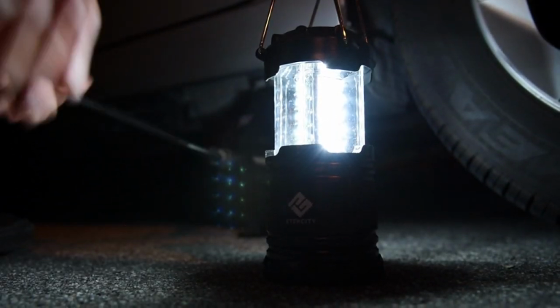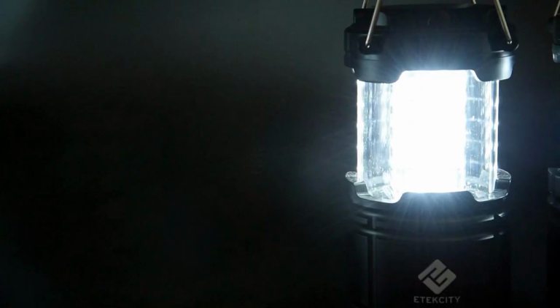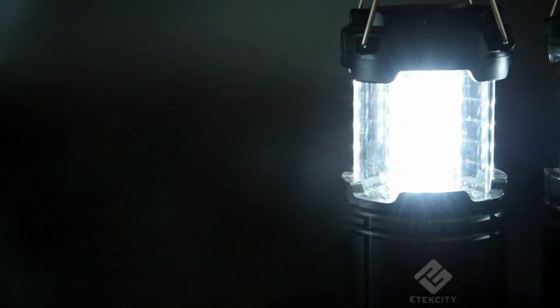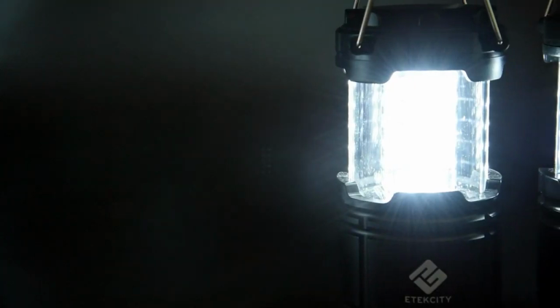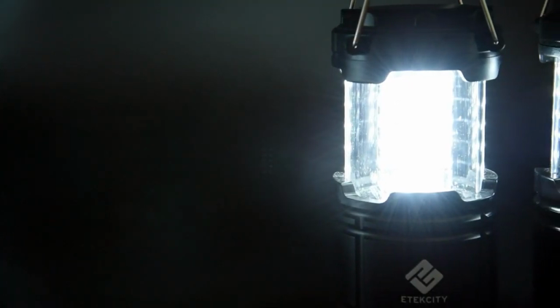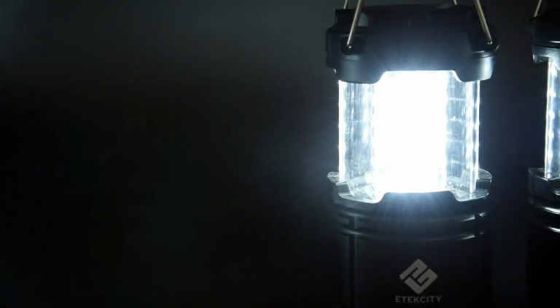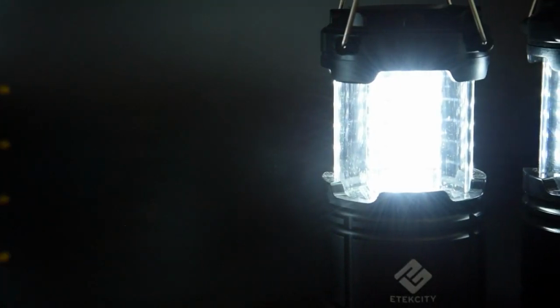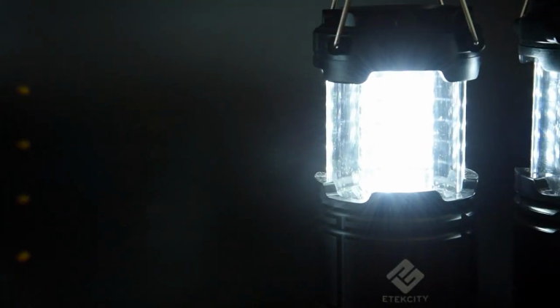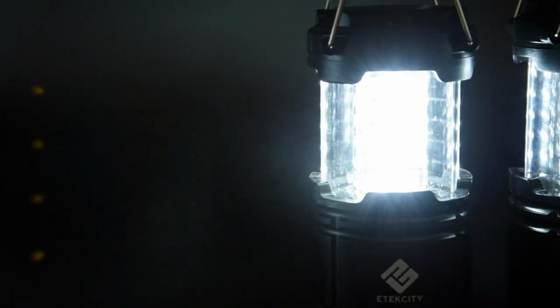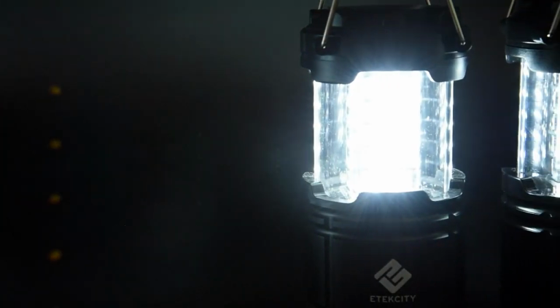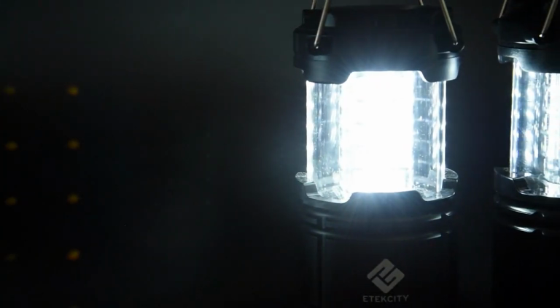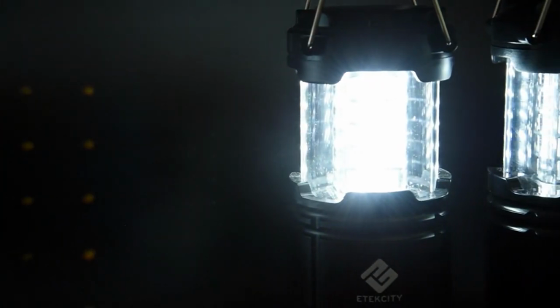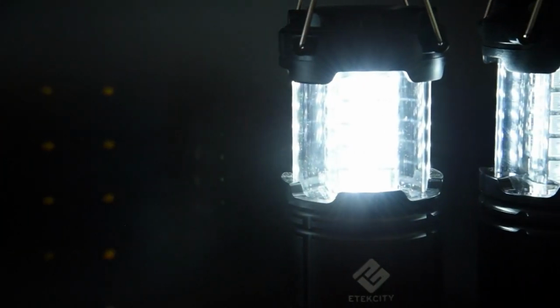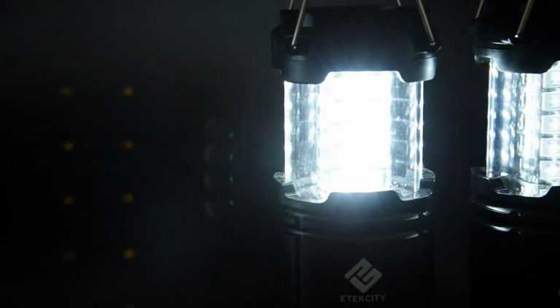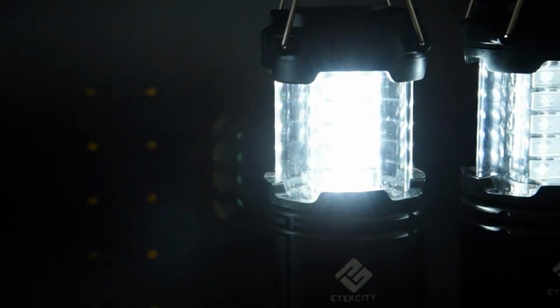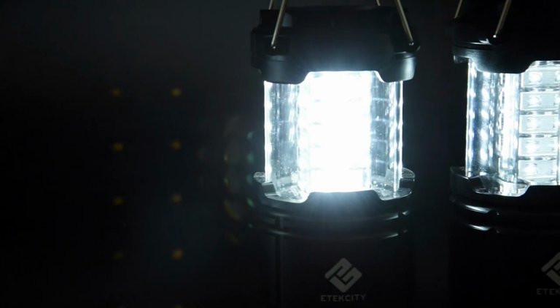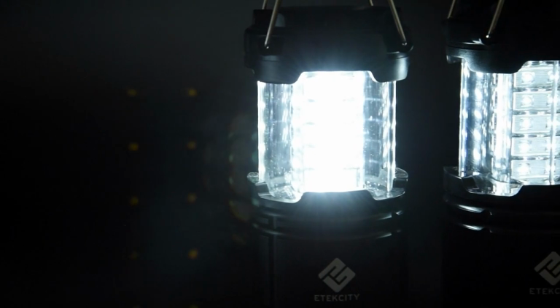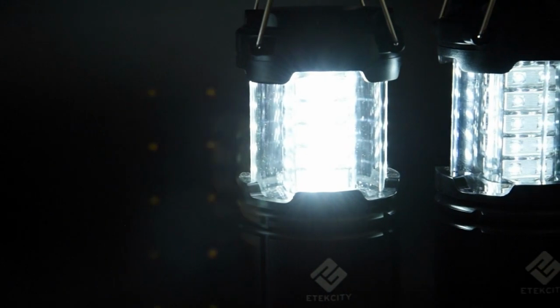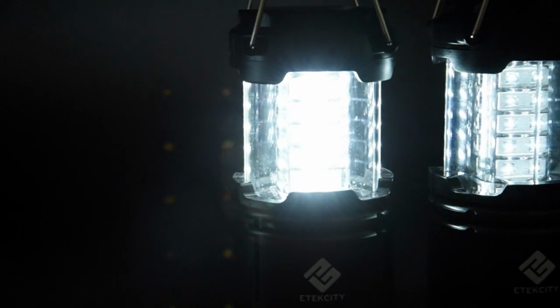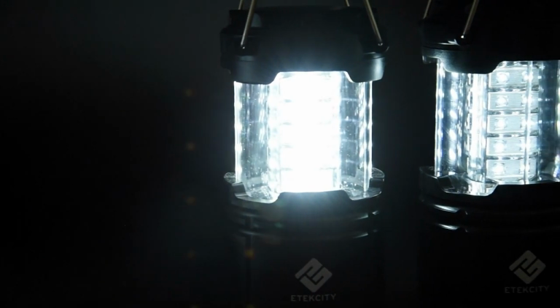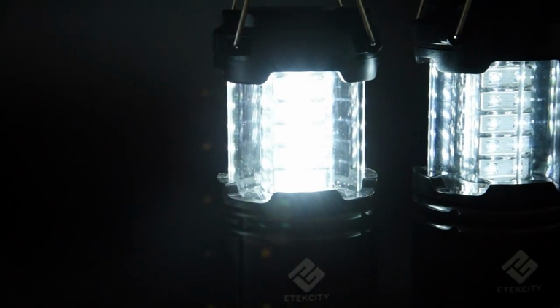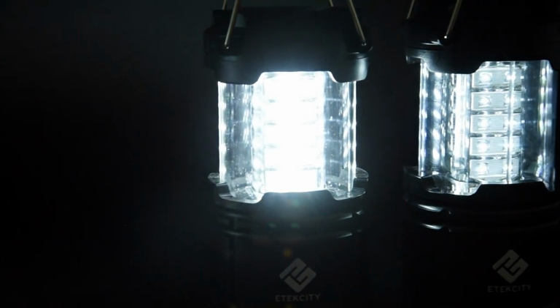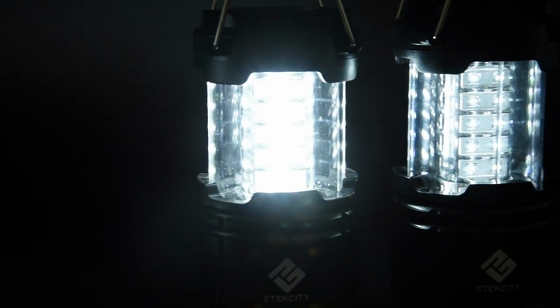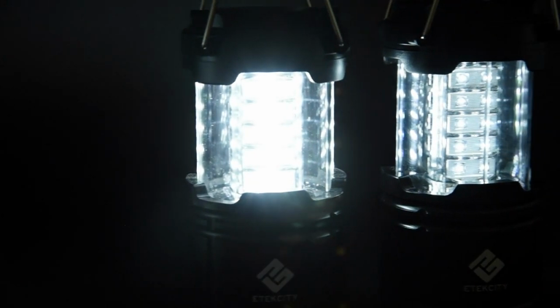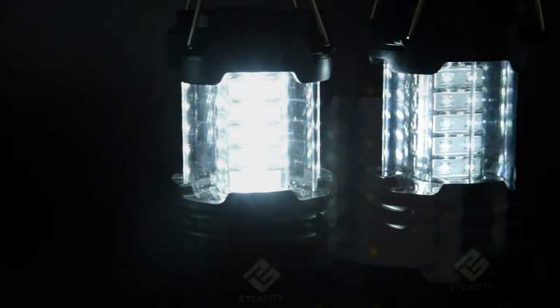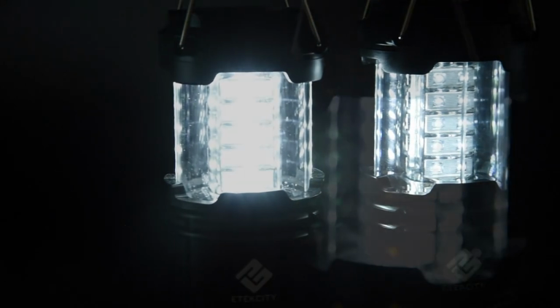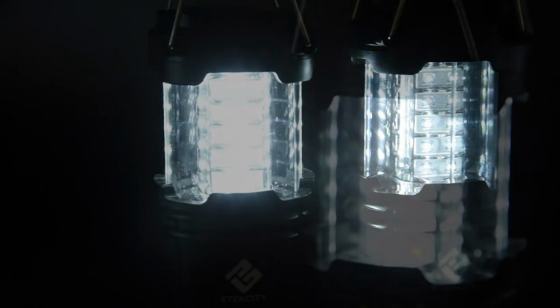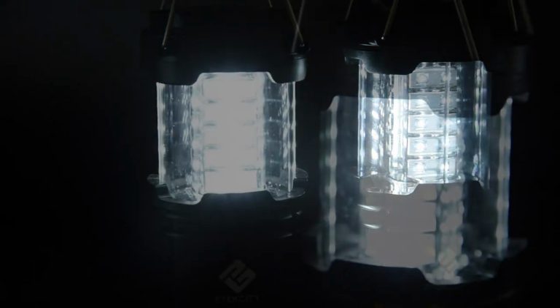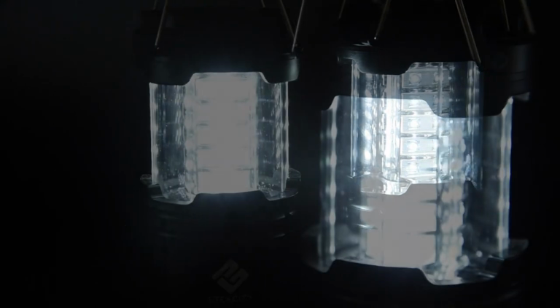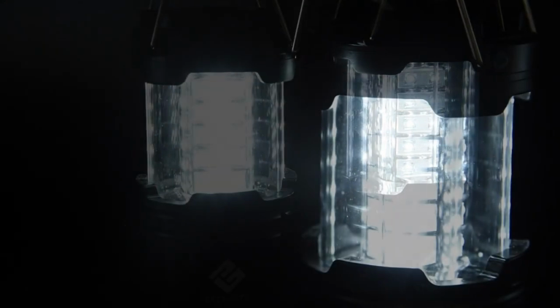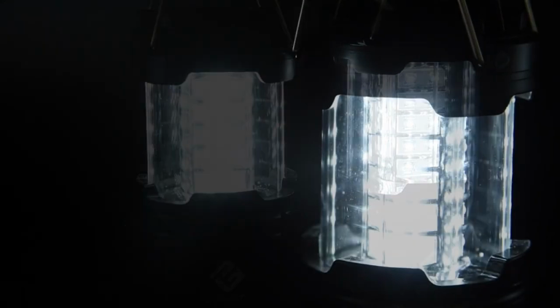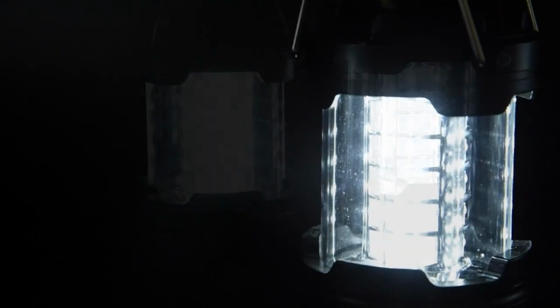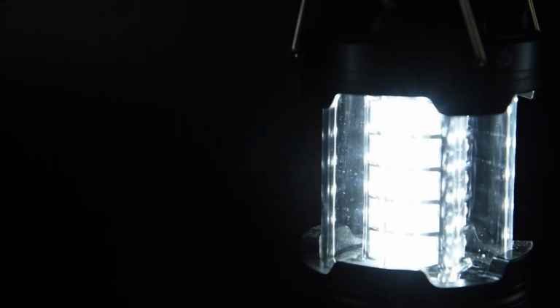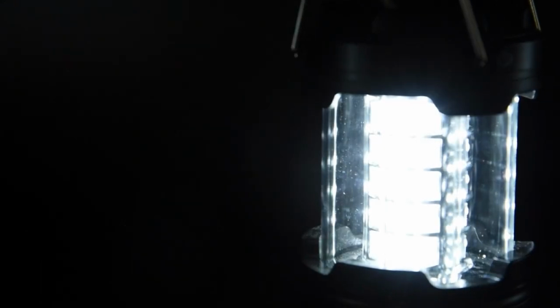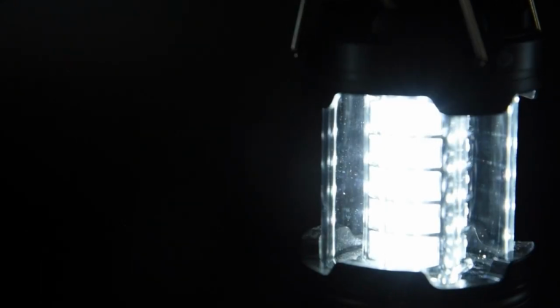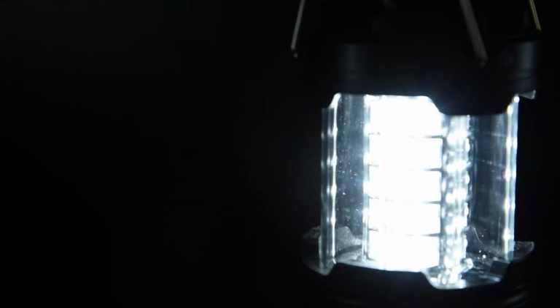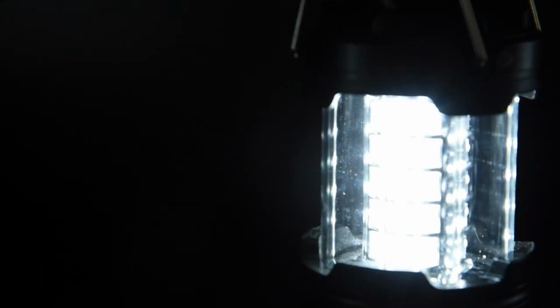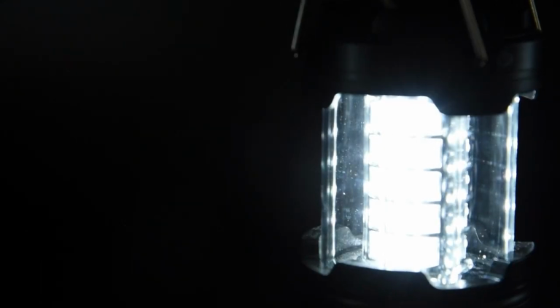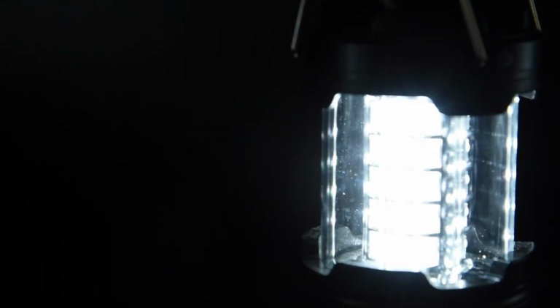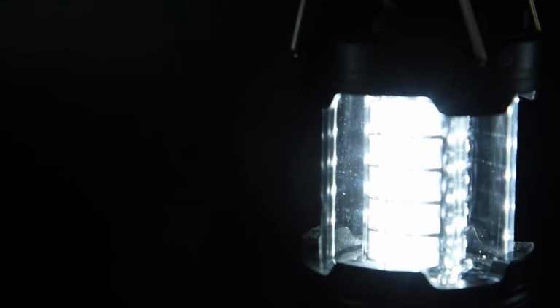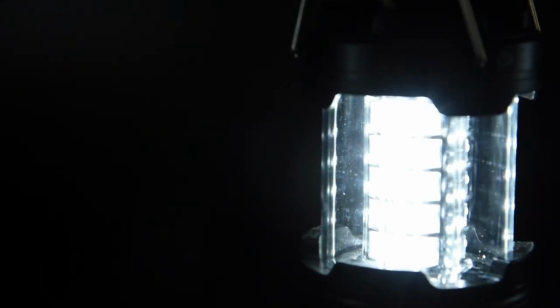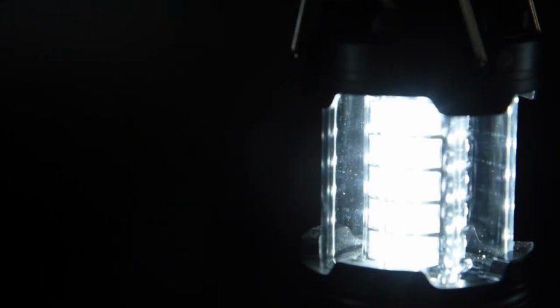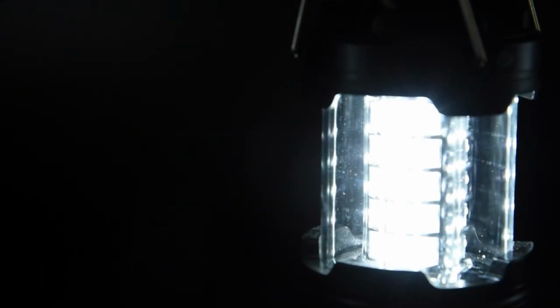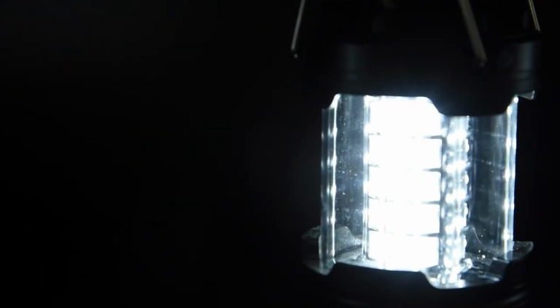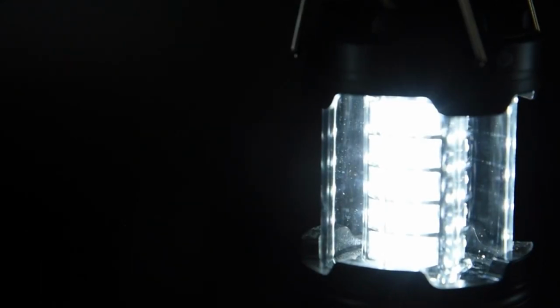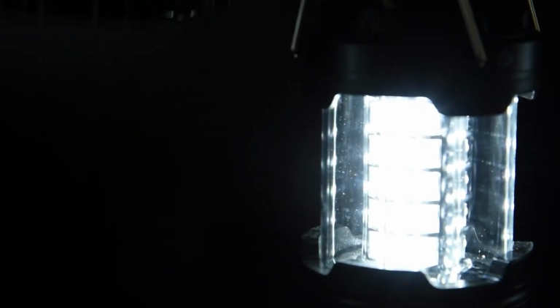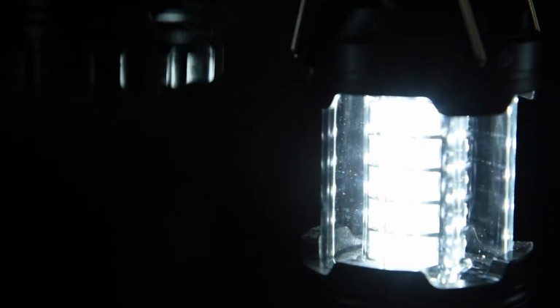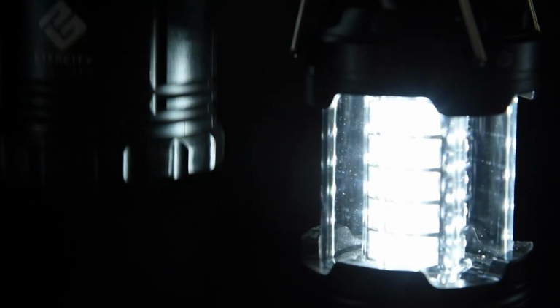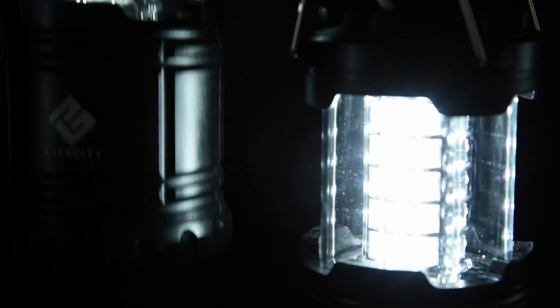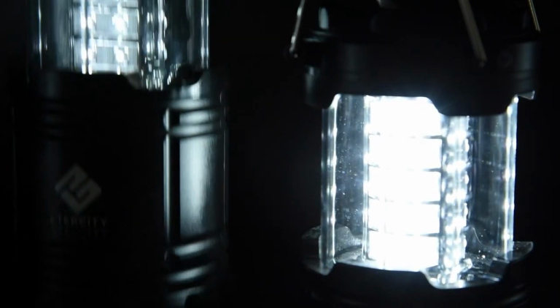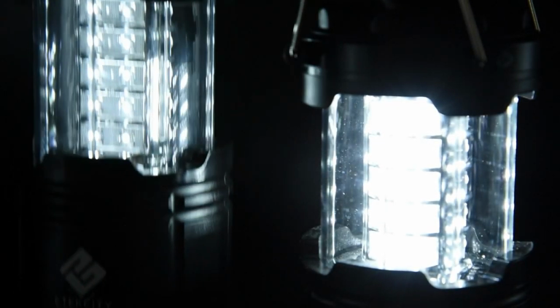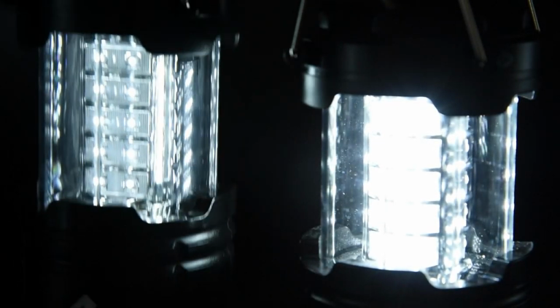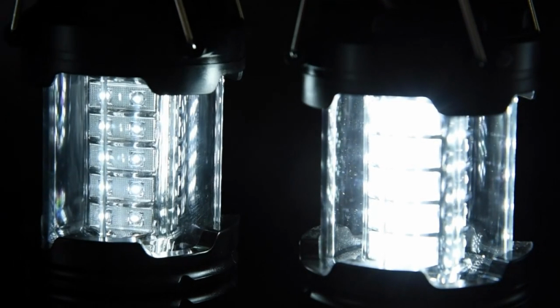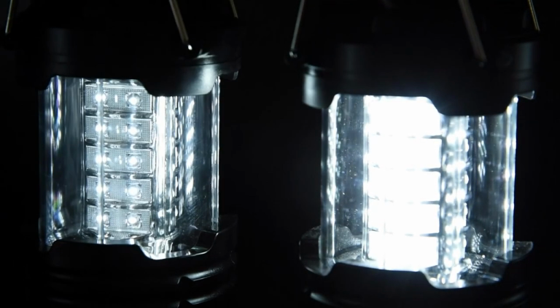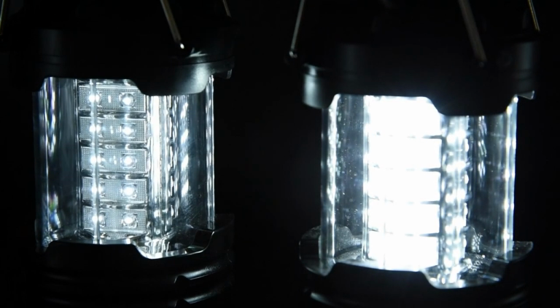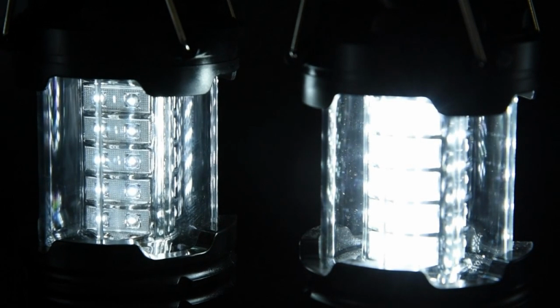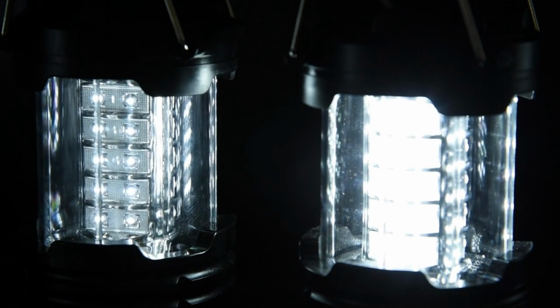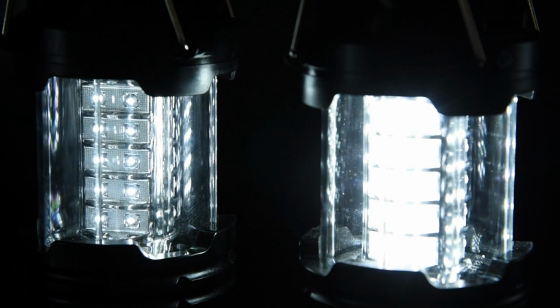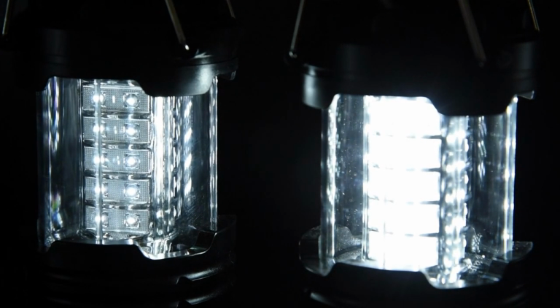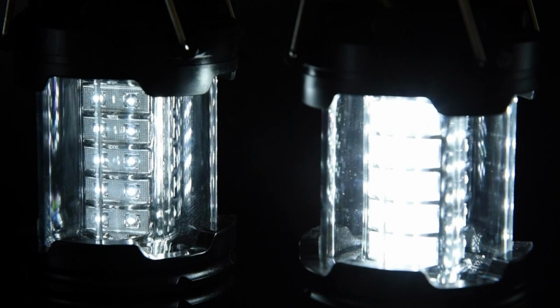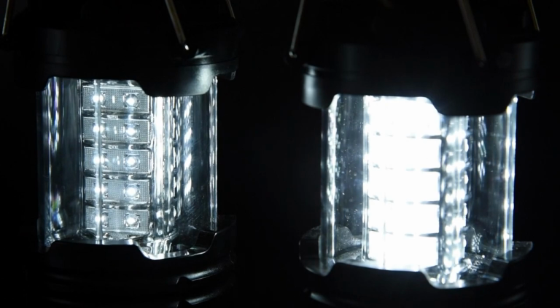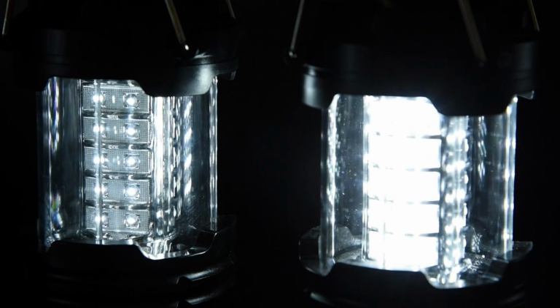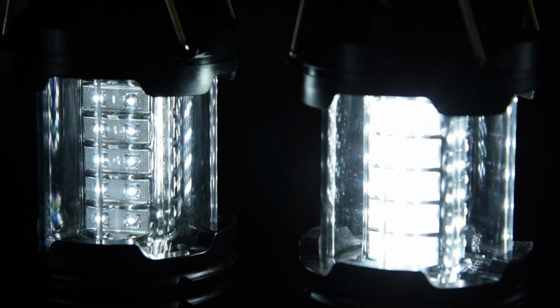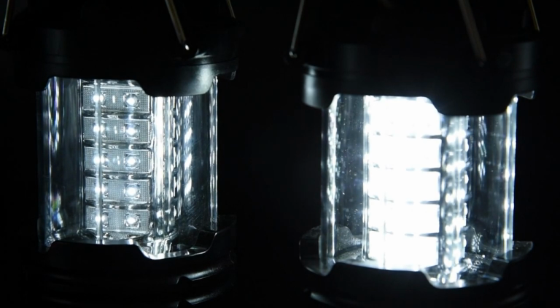When battery power is running low, the lantern will automatically dim itself in order to conserve and extend battery life and usage.